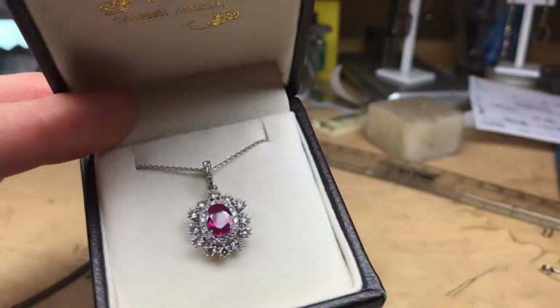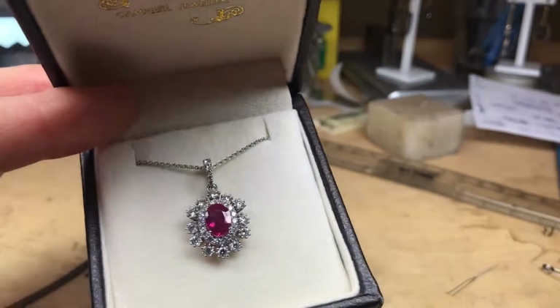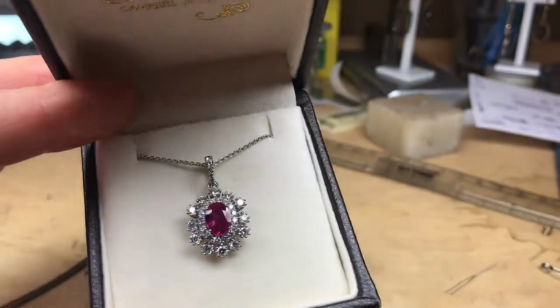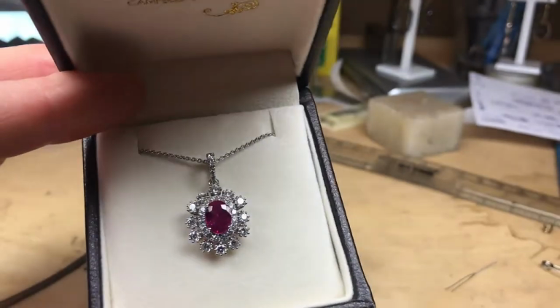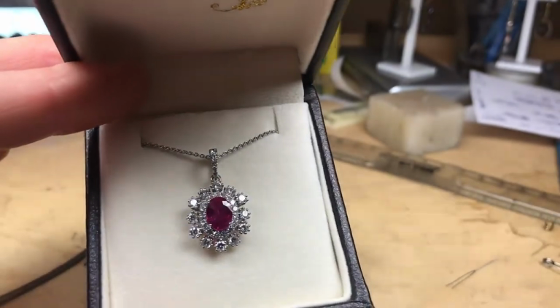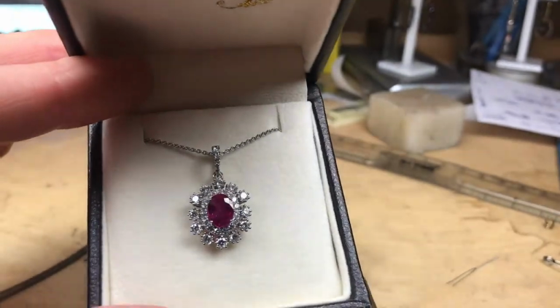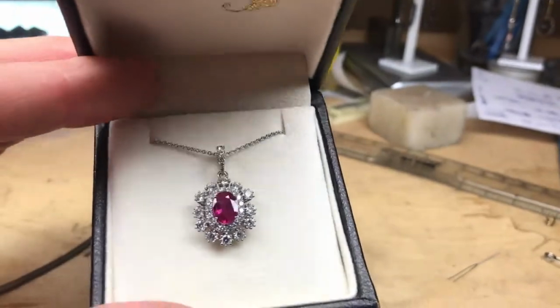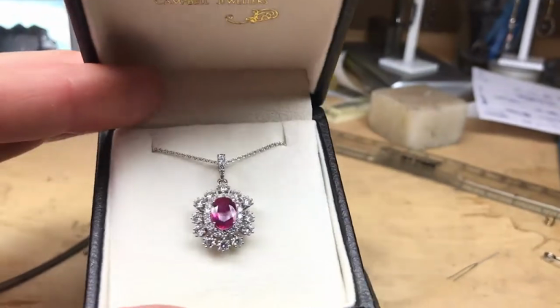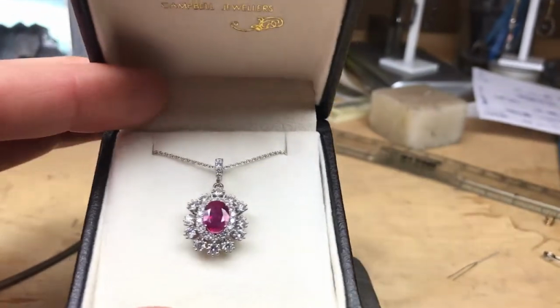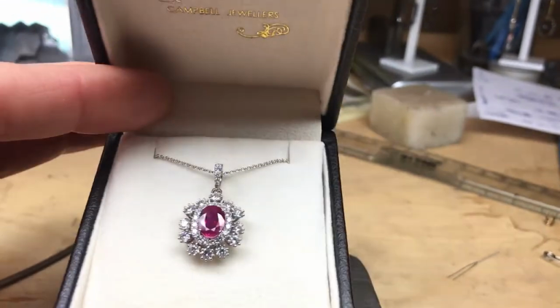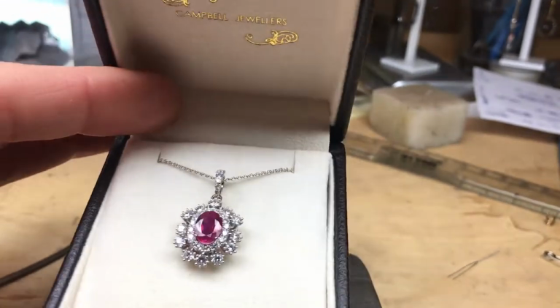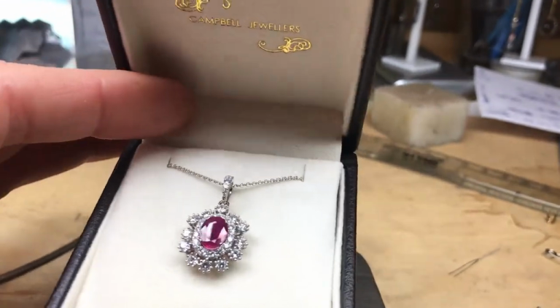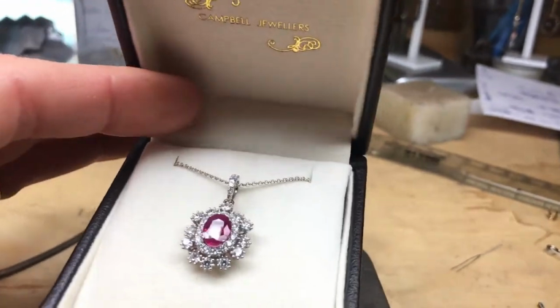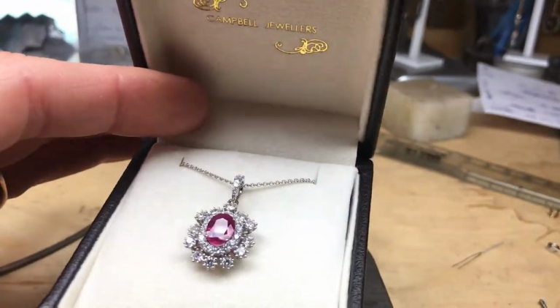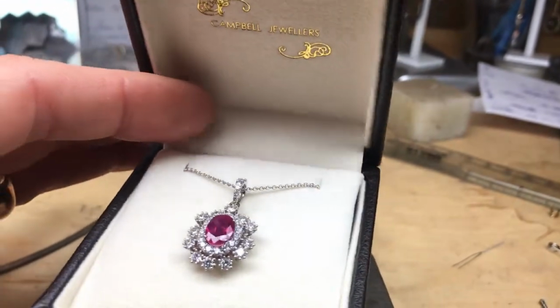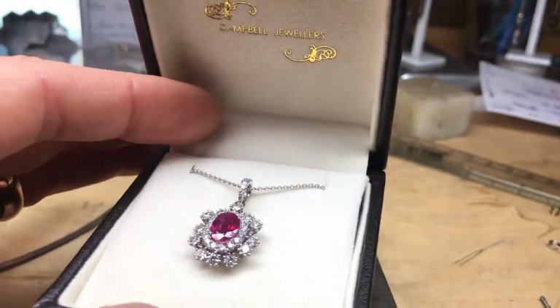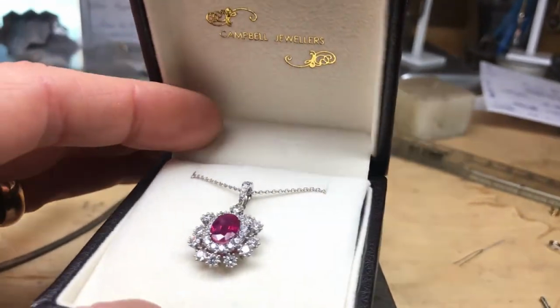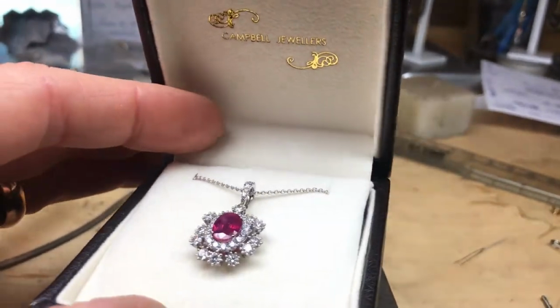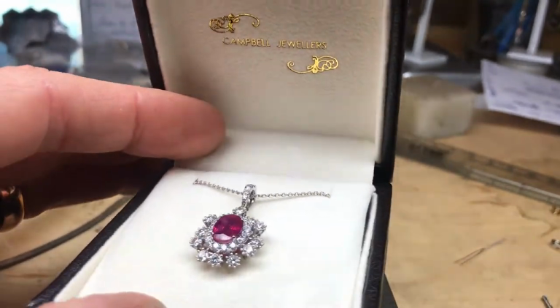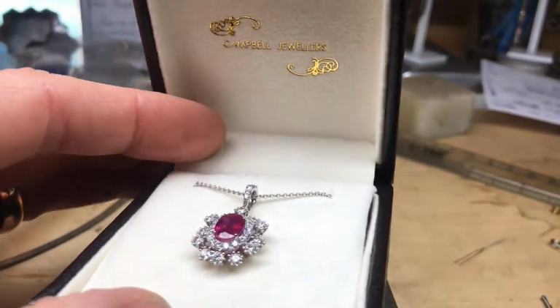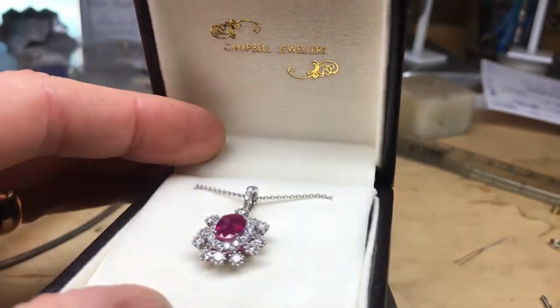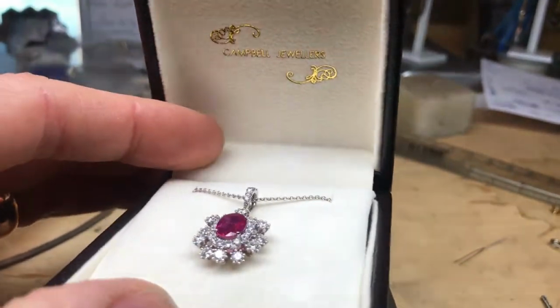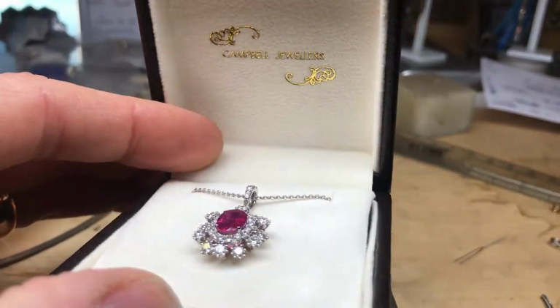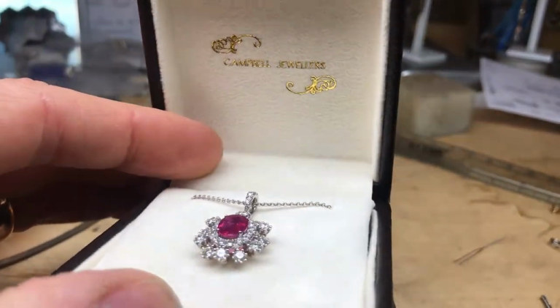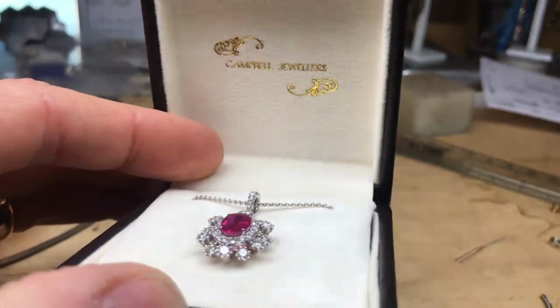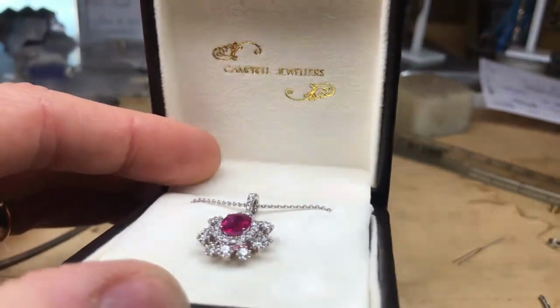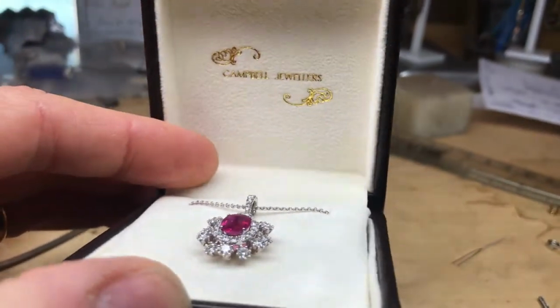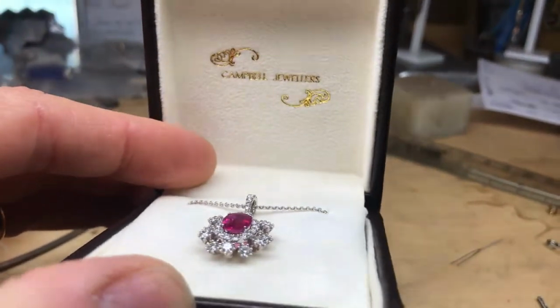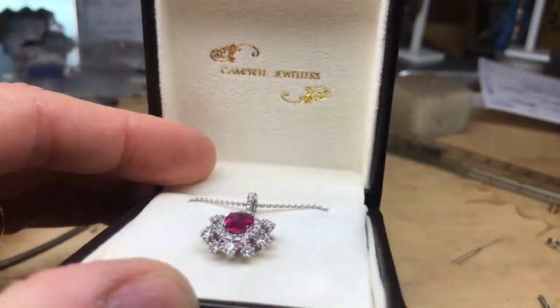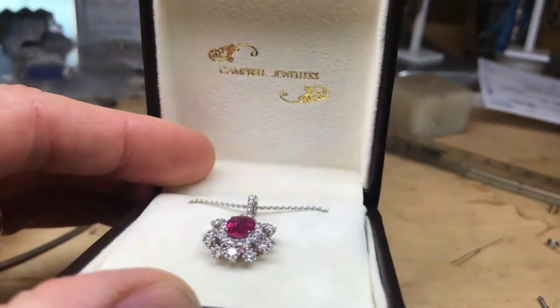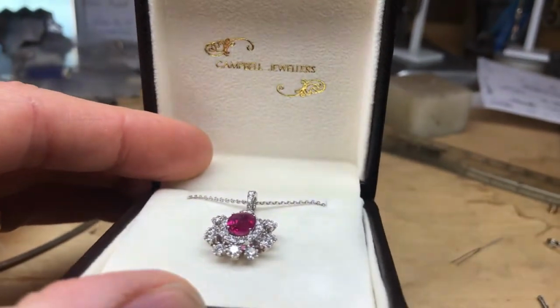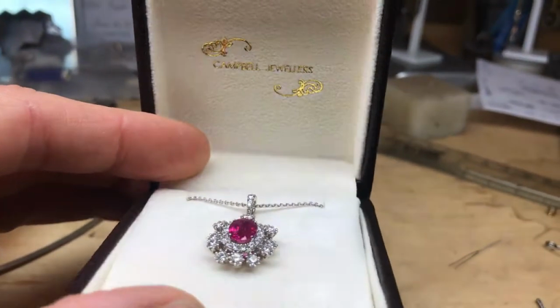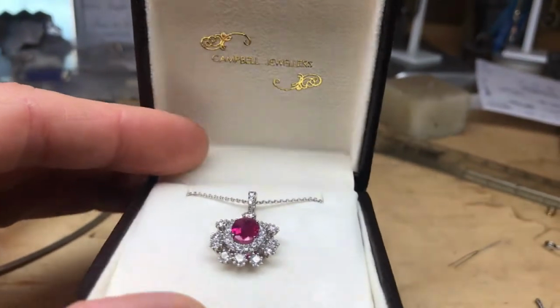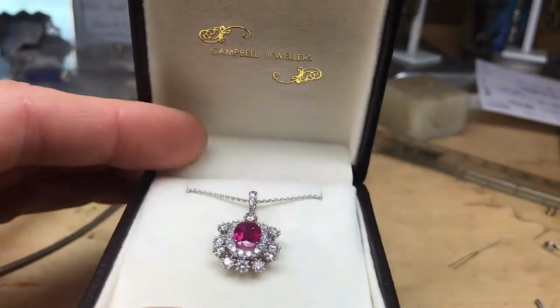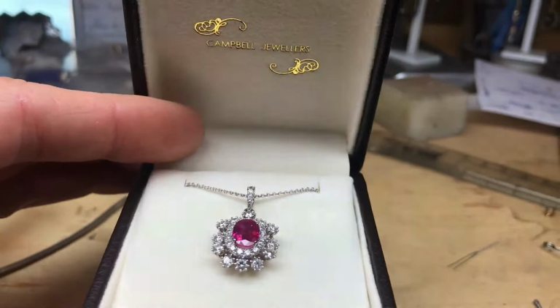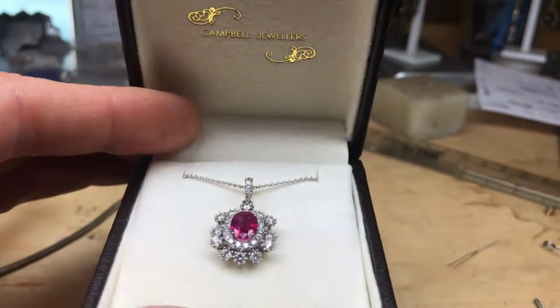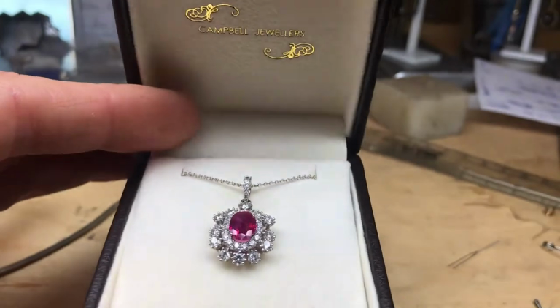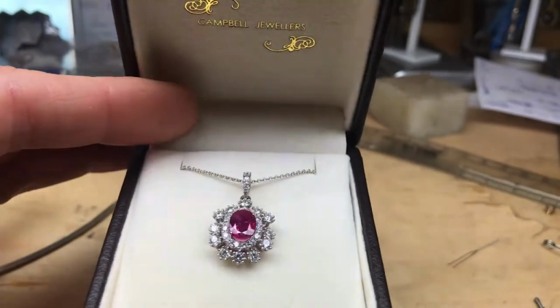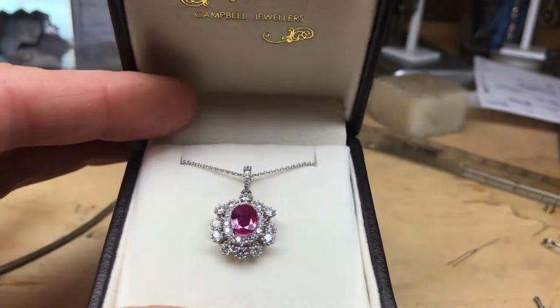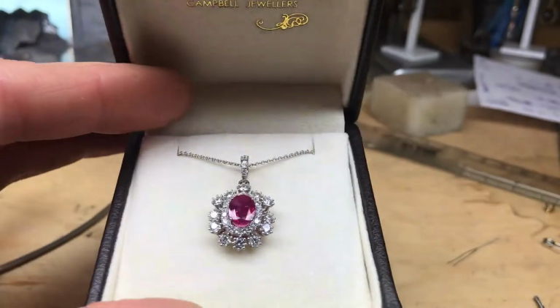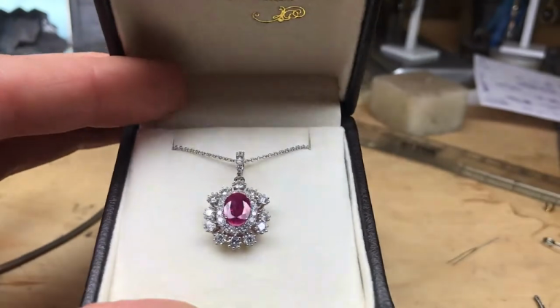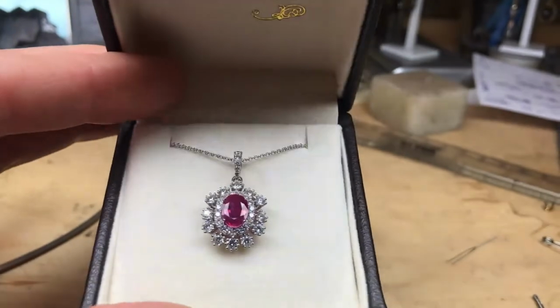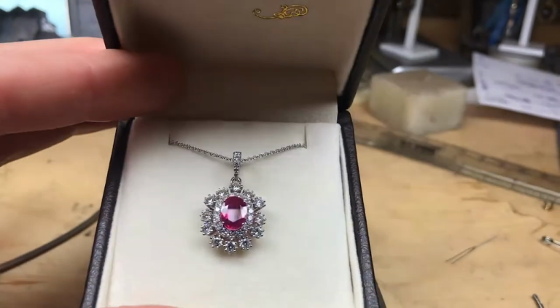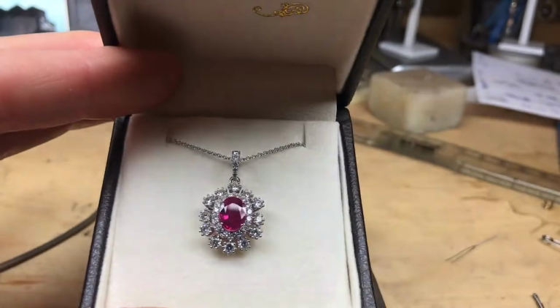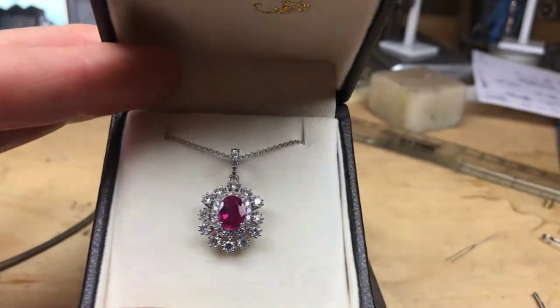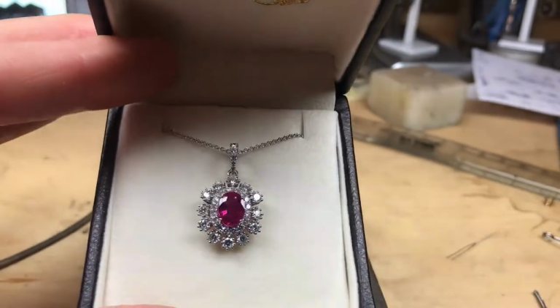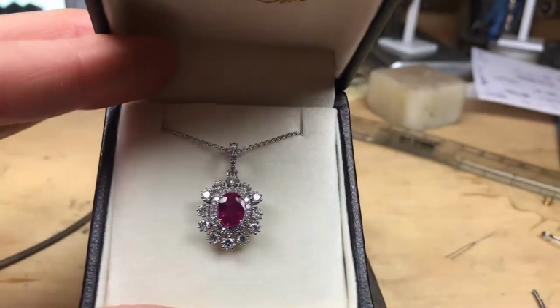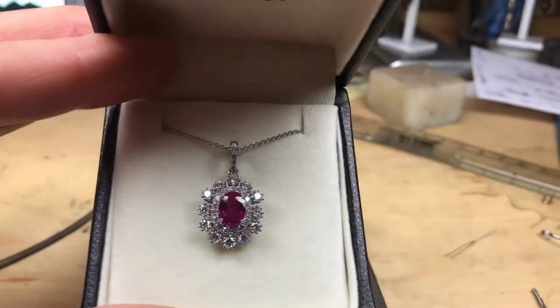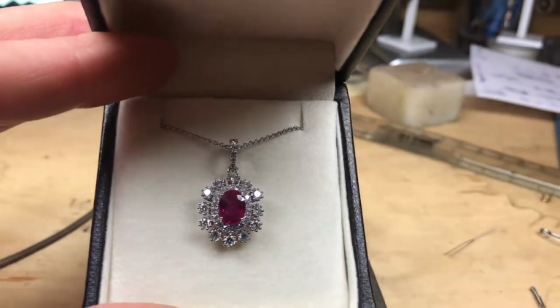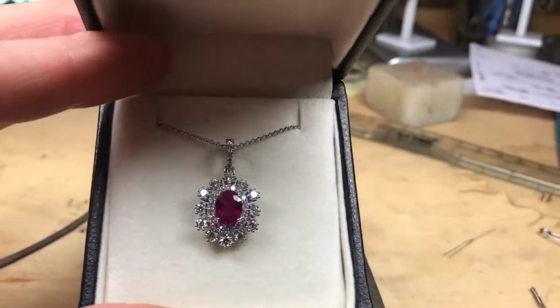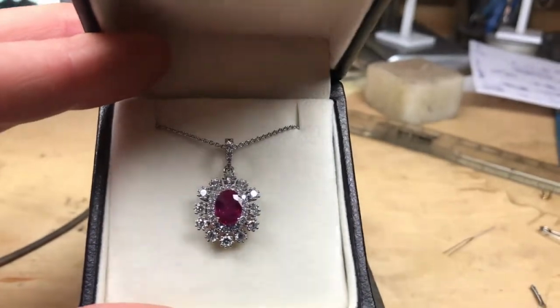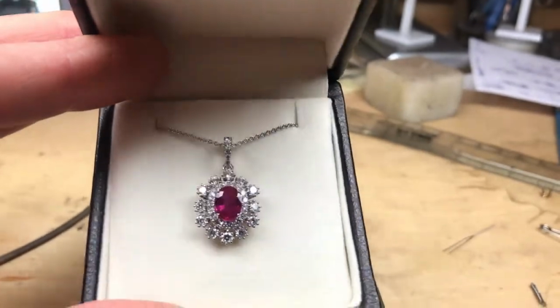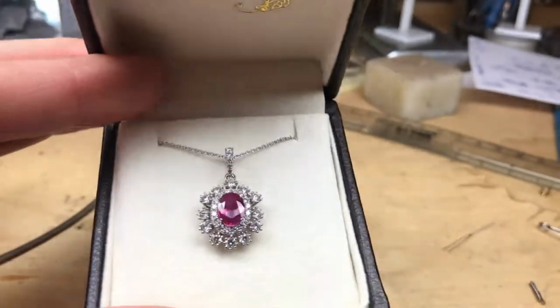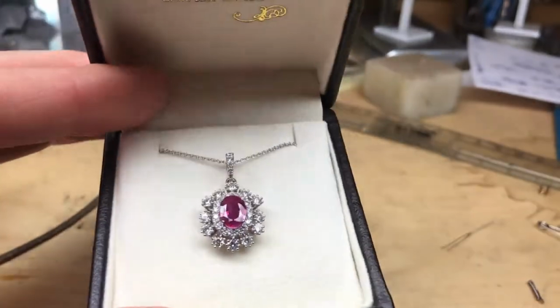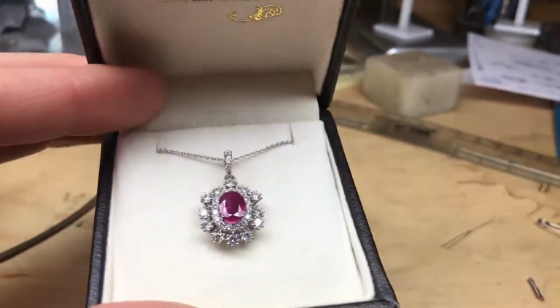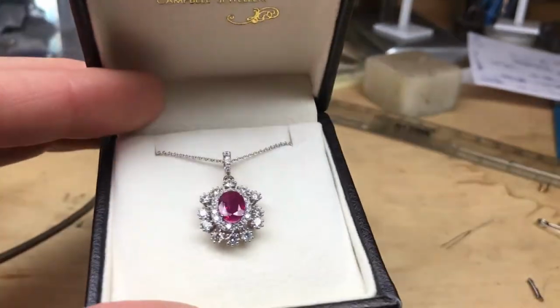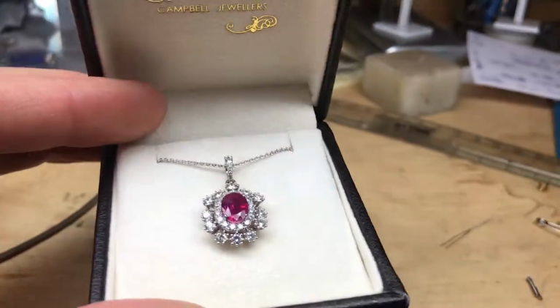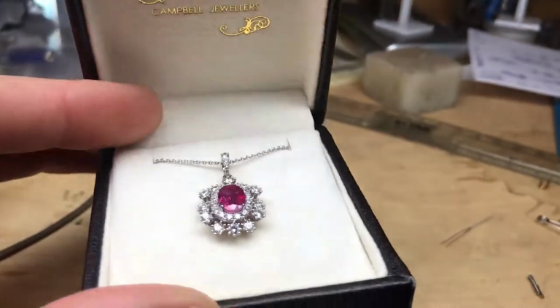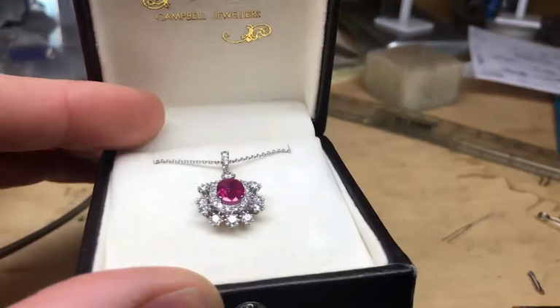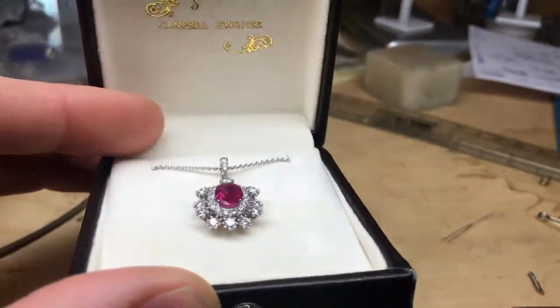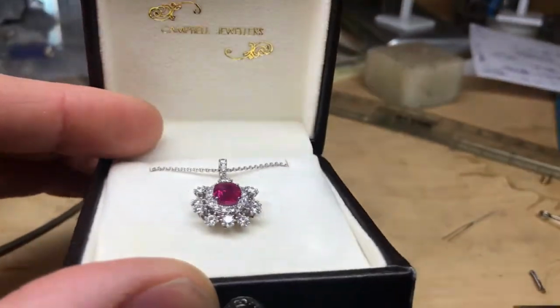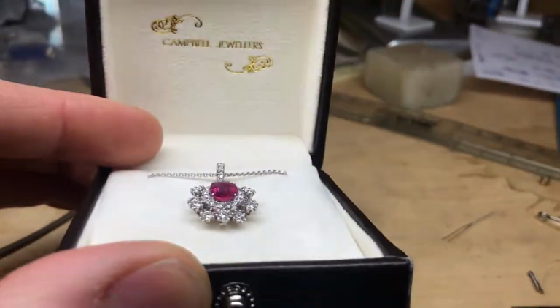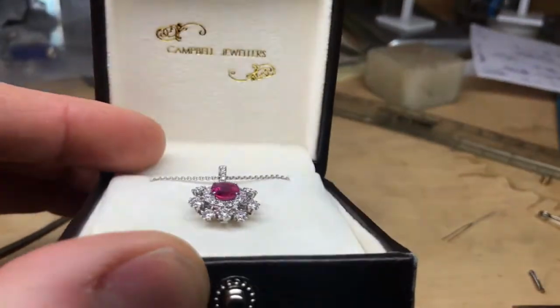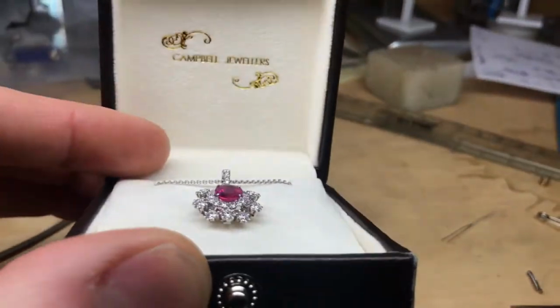This piece is available to view on campbelljewelers.com, where you can see all the details and arrange an appointment to come in and try it on.